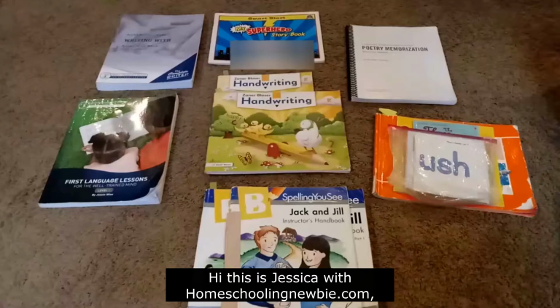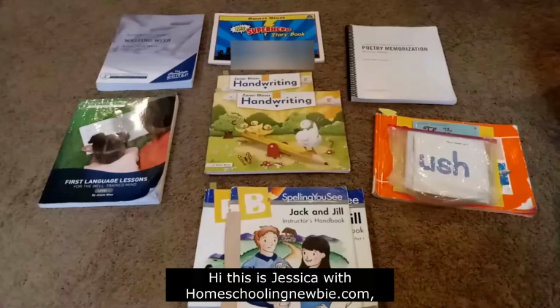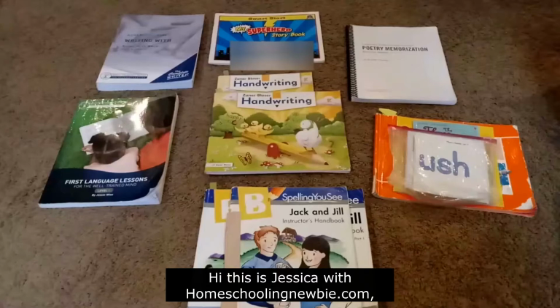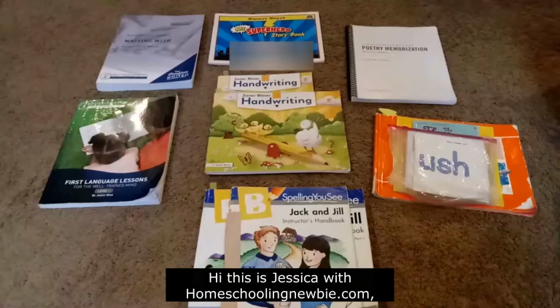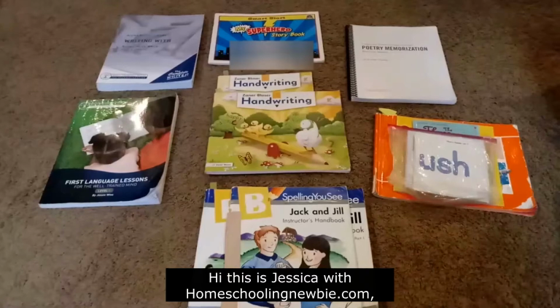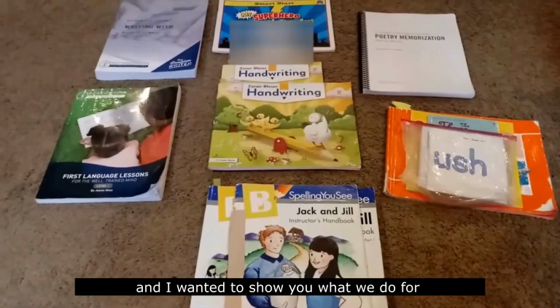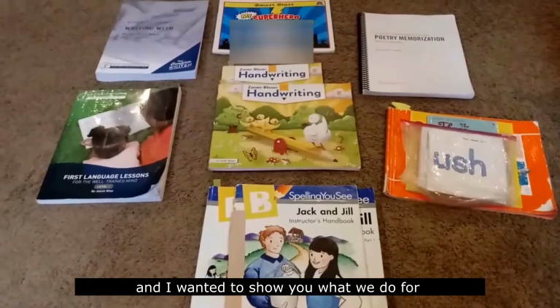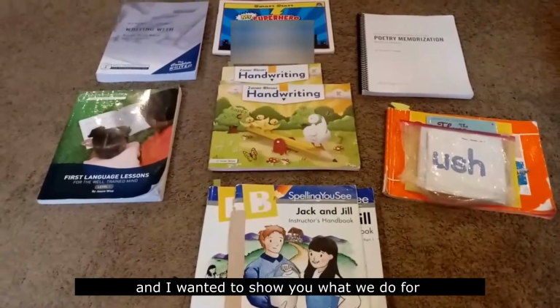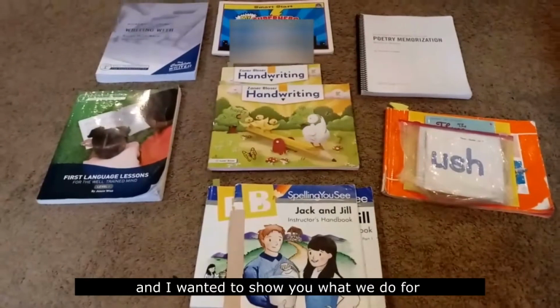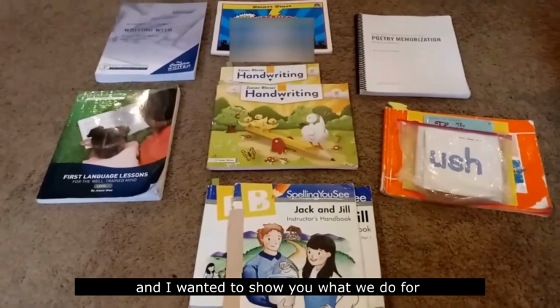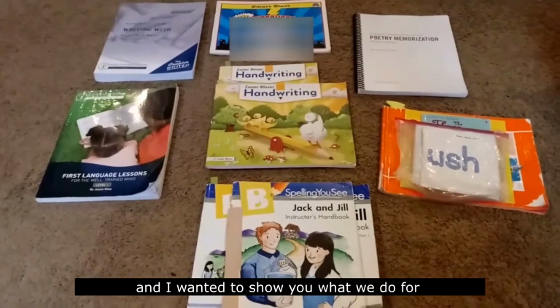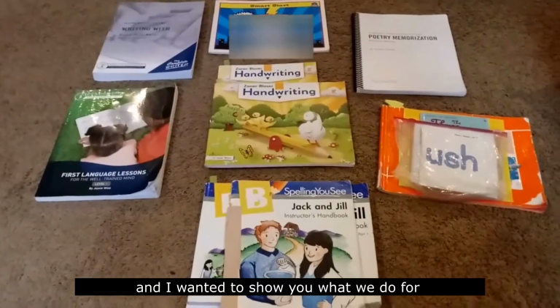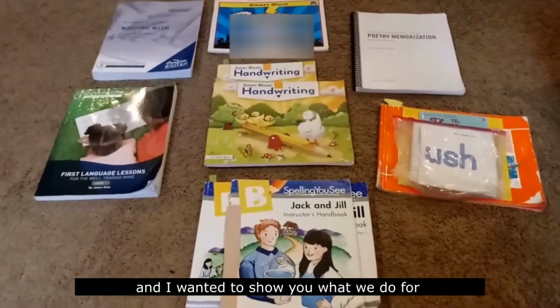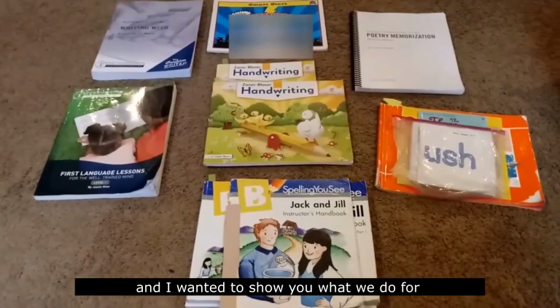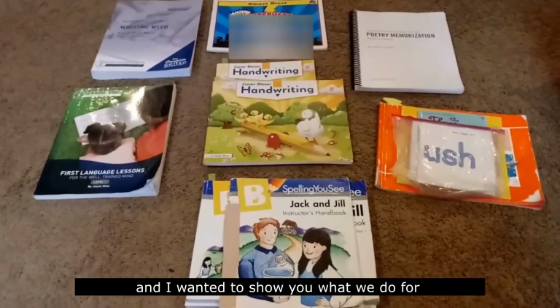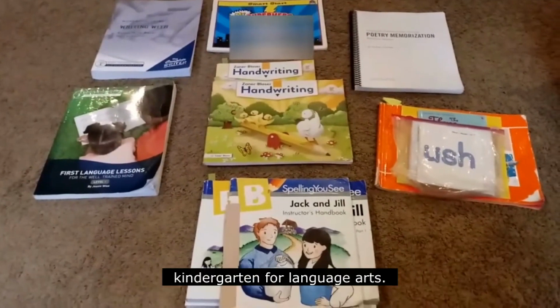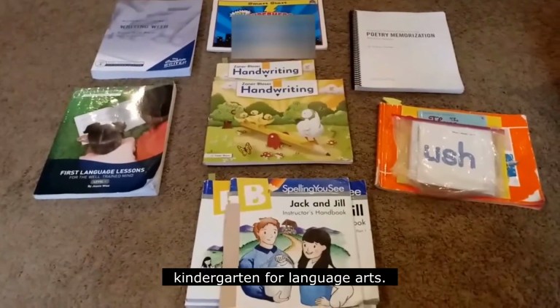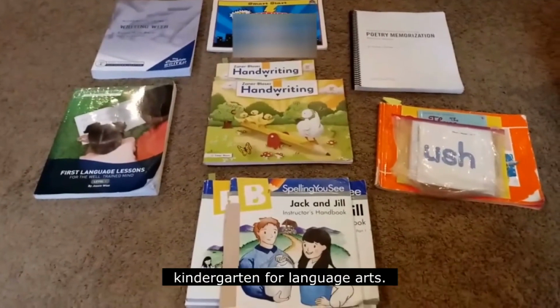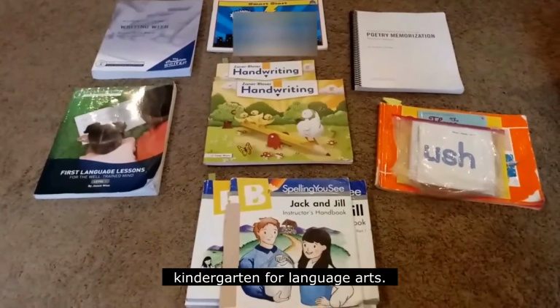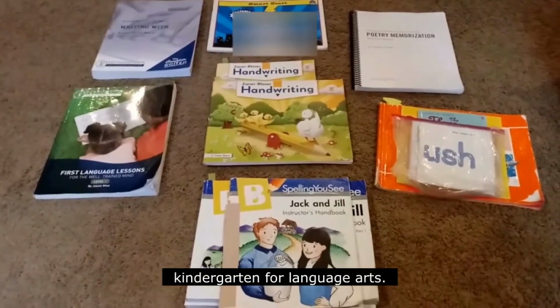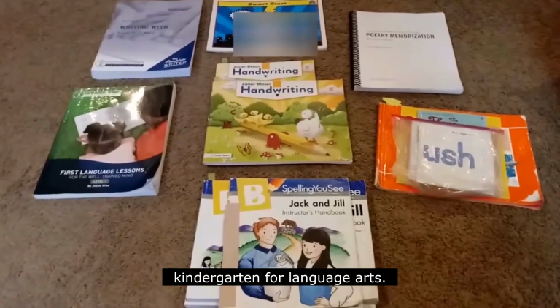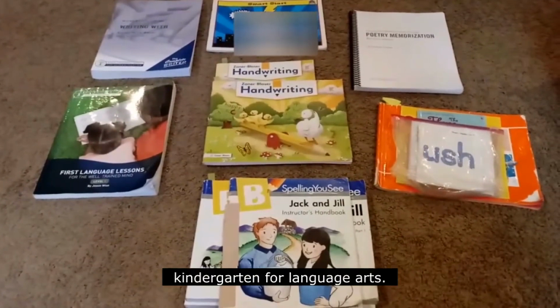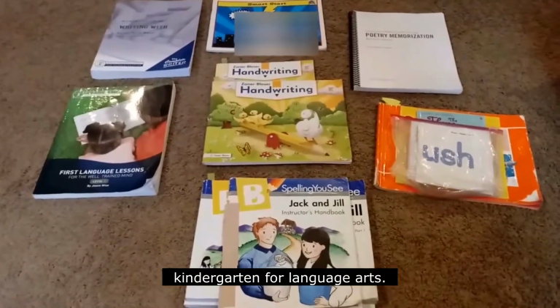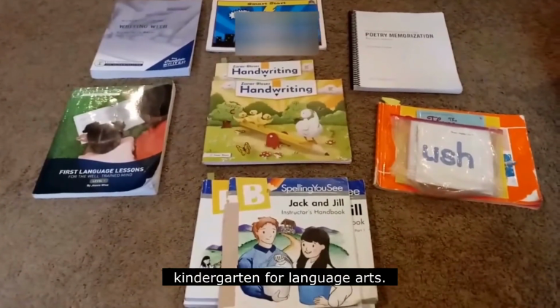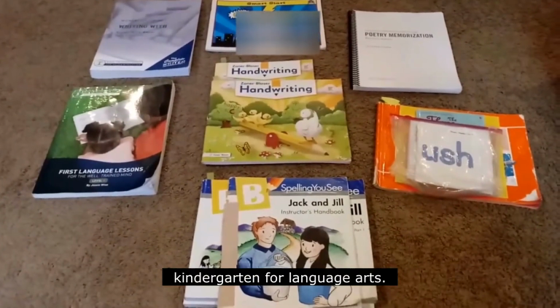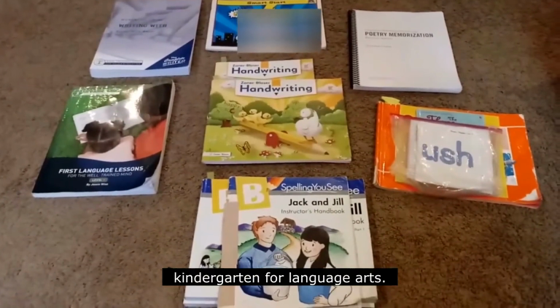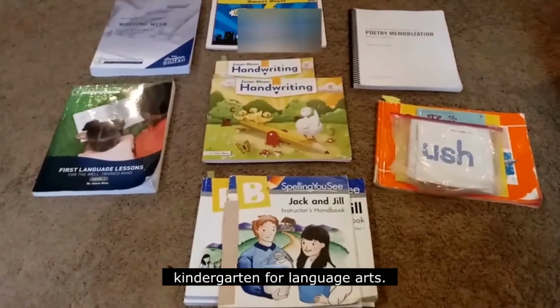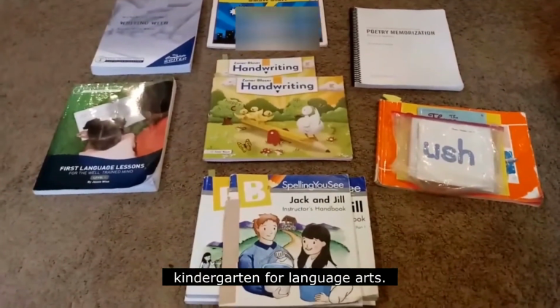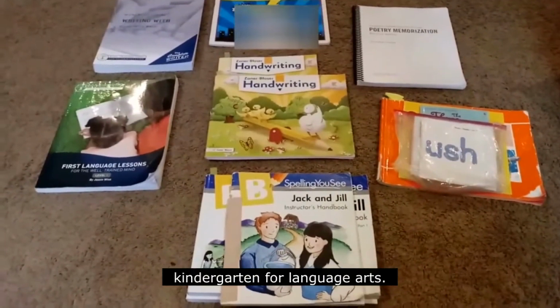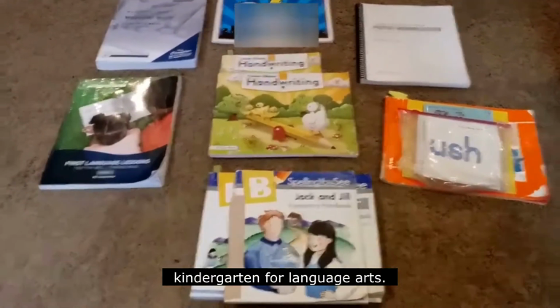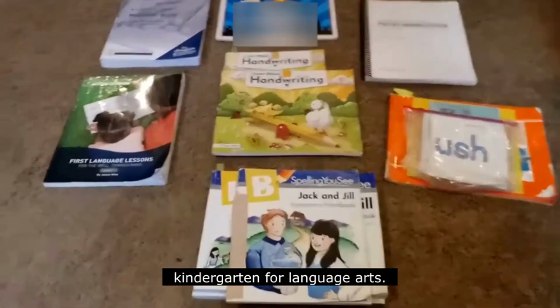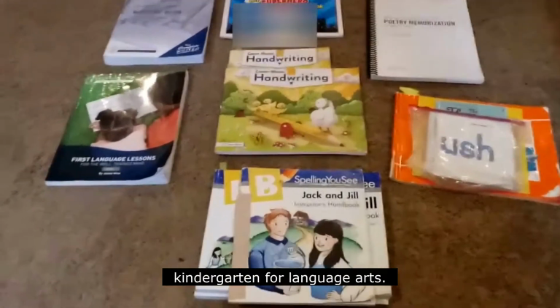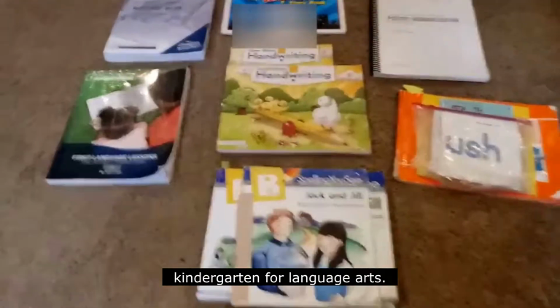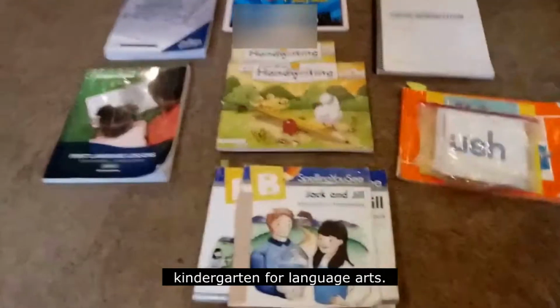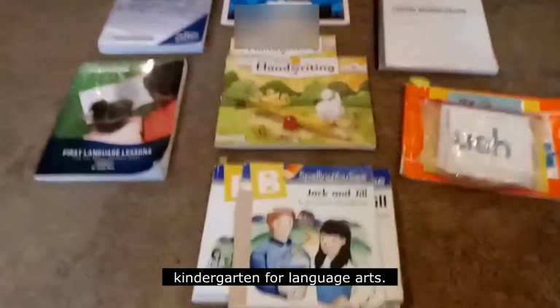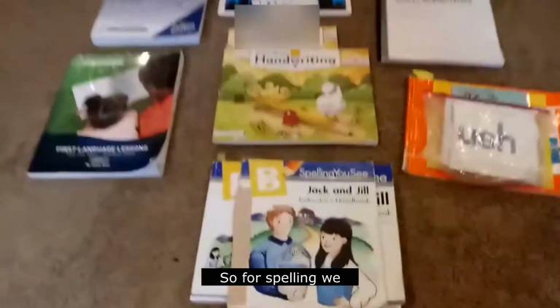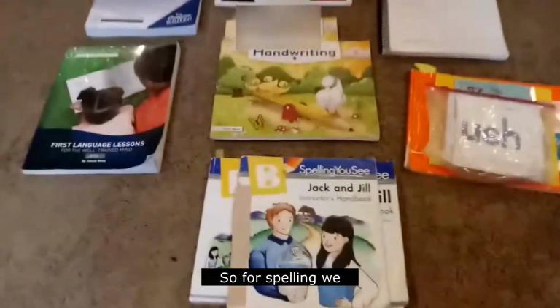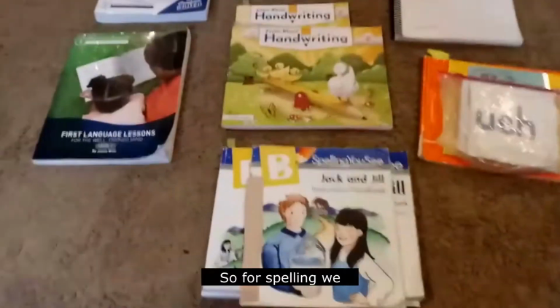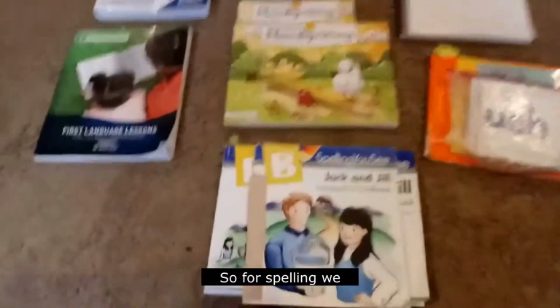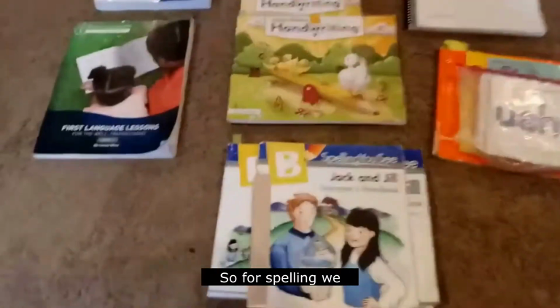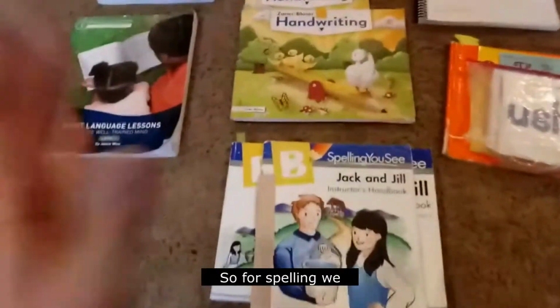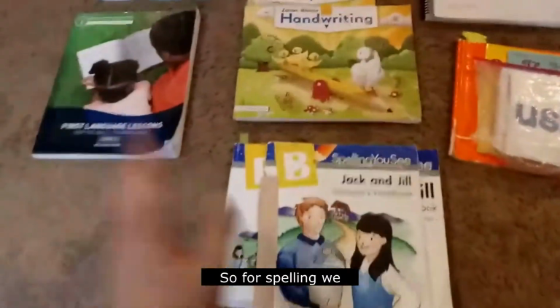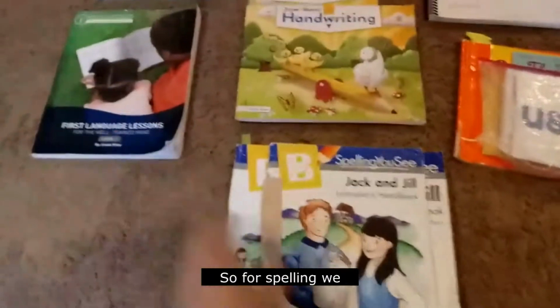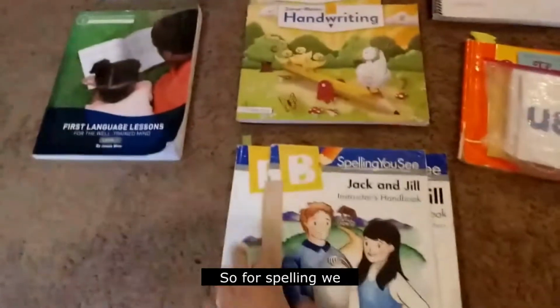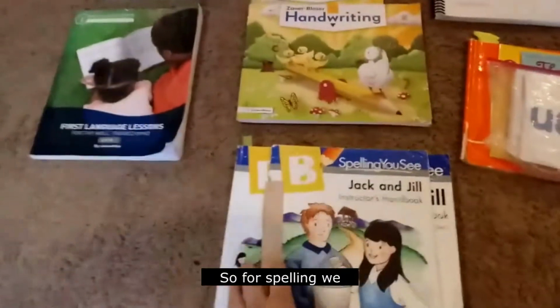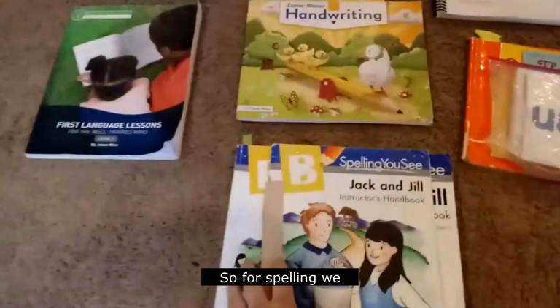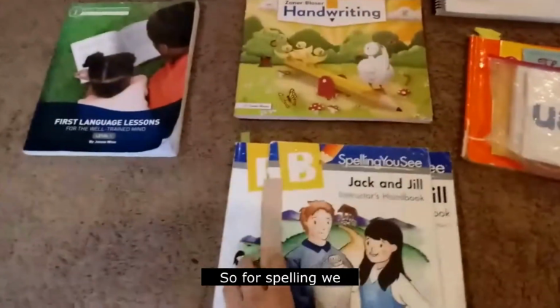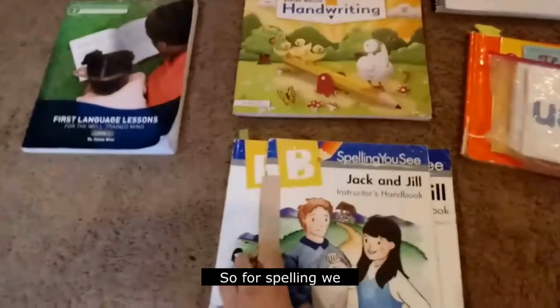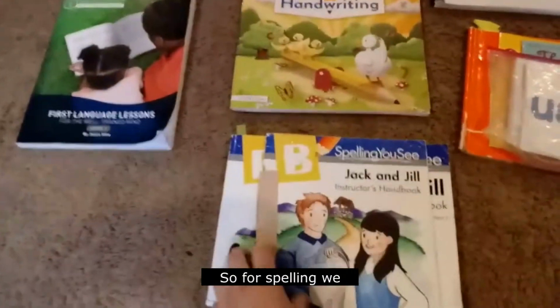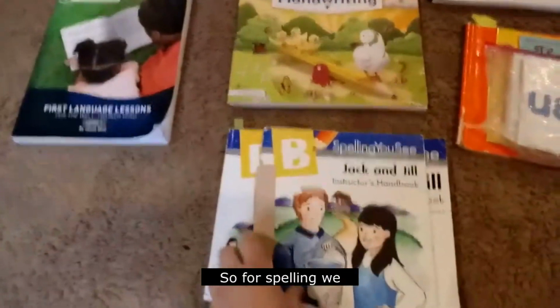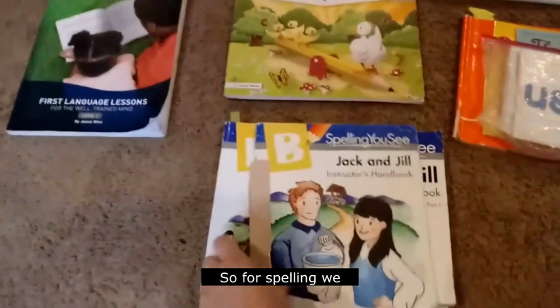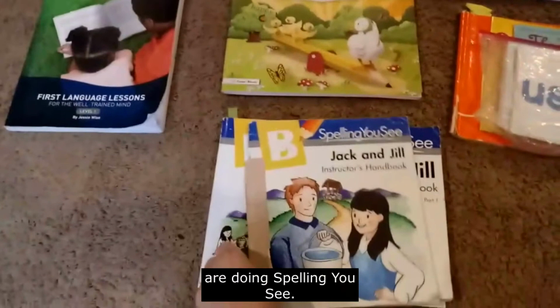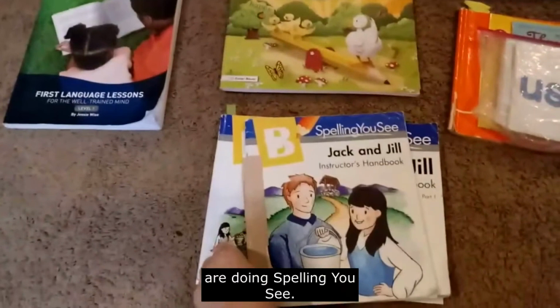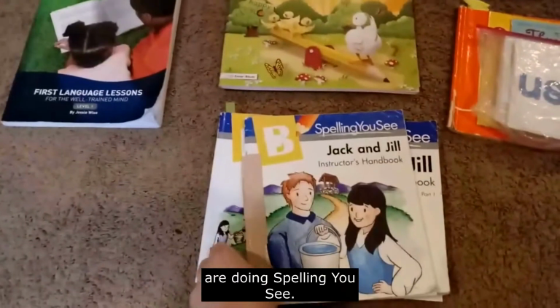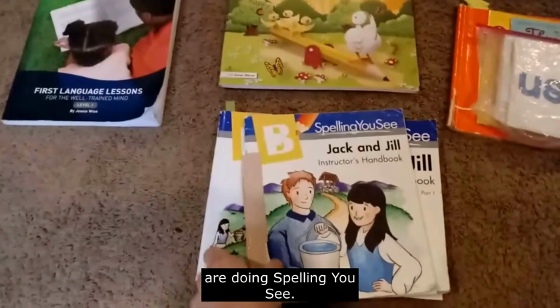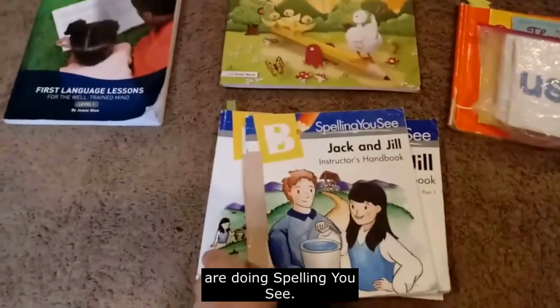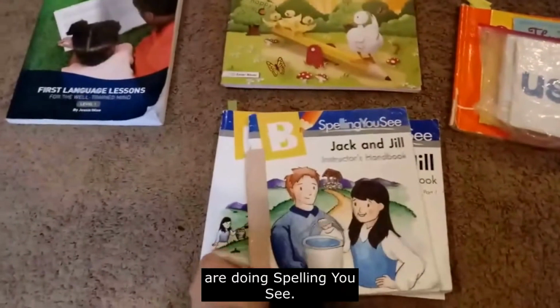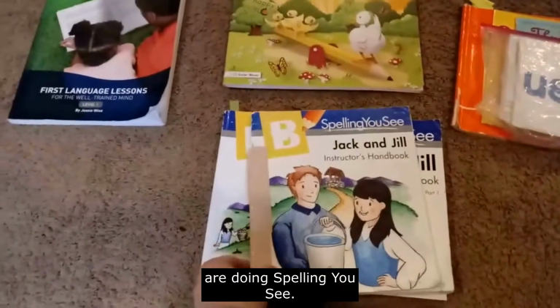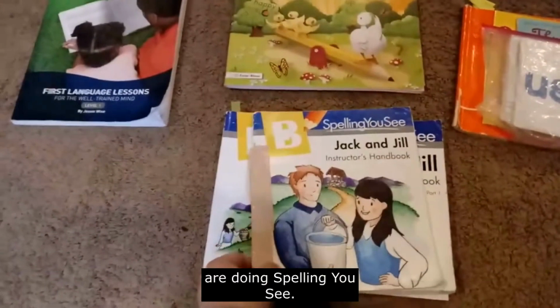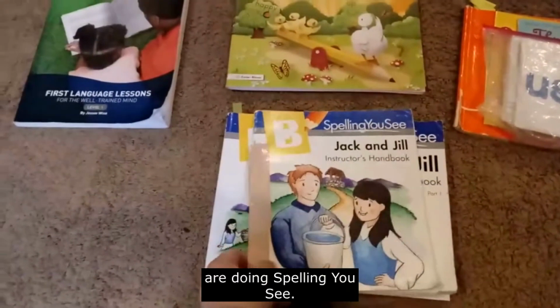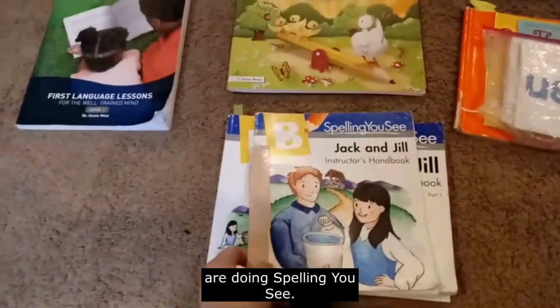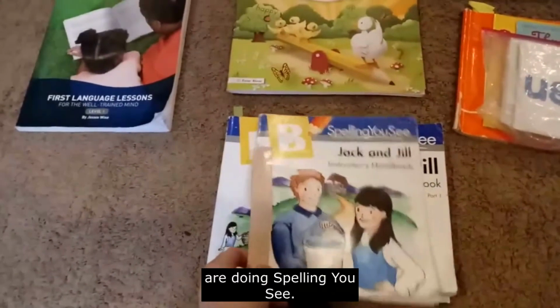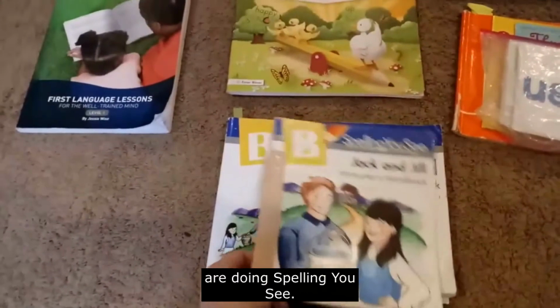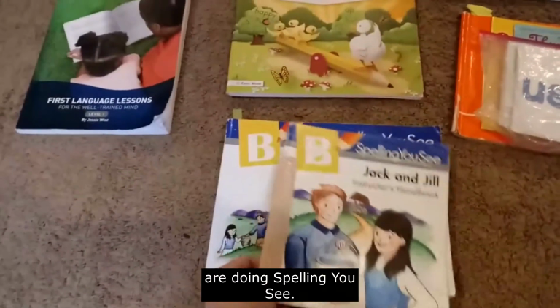Hi! I wanted to show you what we do for kindergarten for language arts. So for spelling, we are doing Spelling UC.